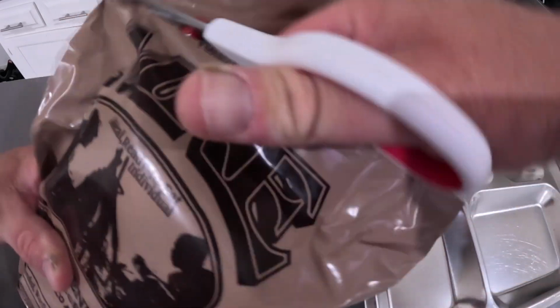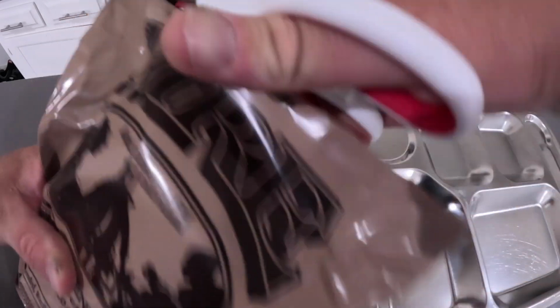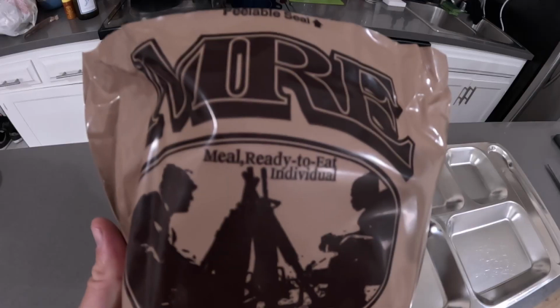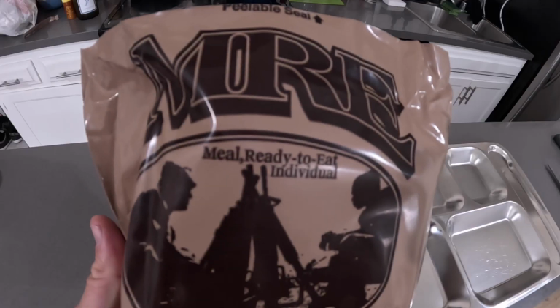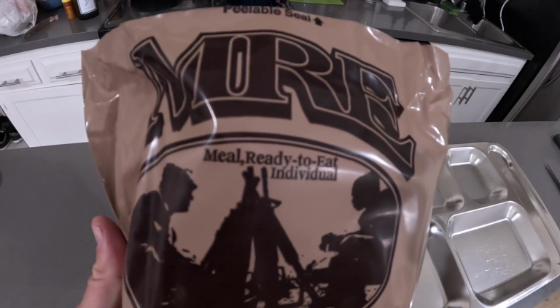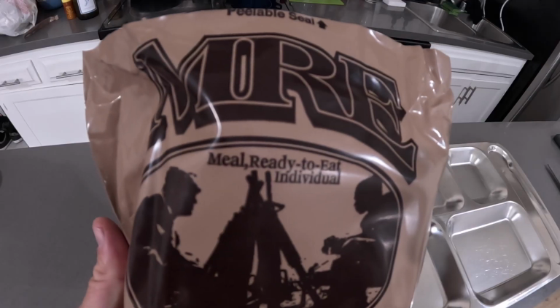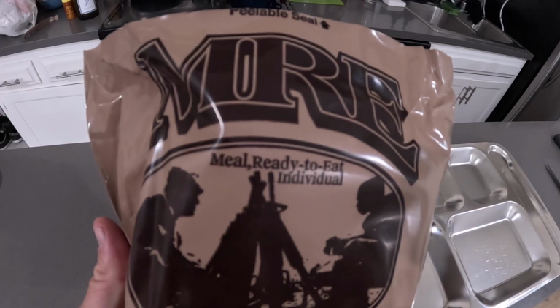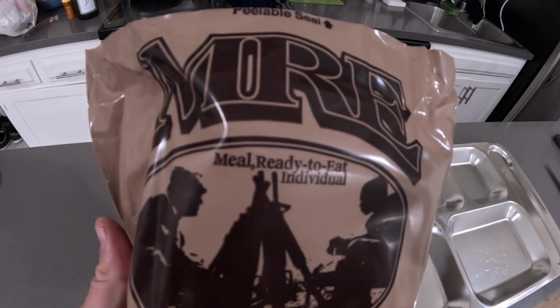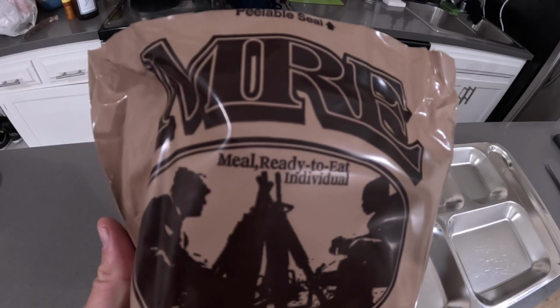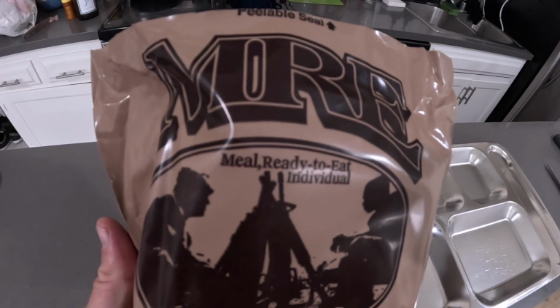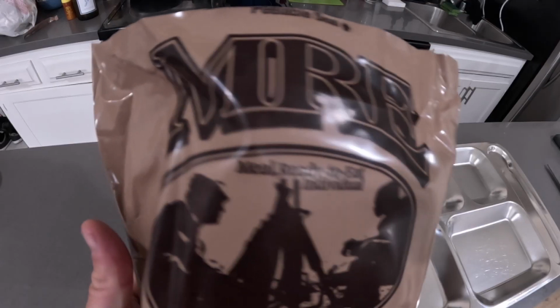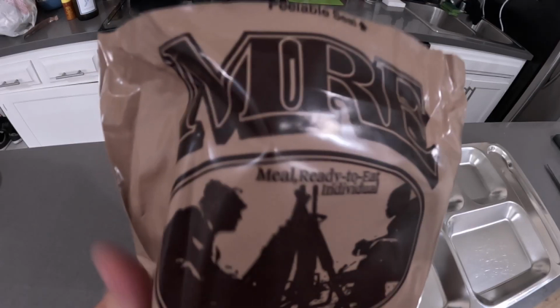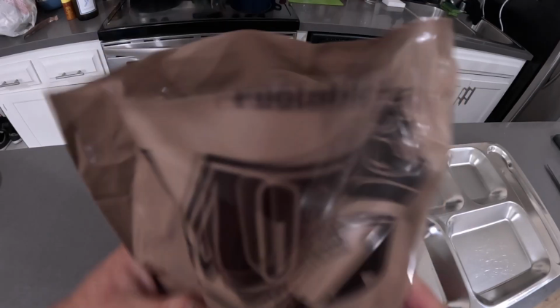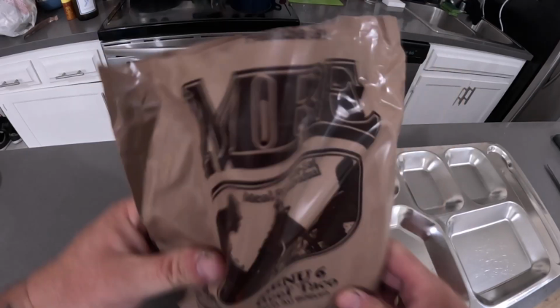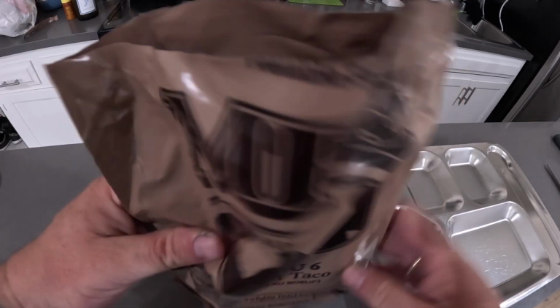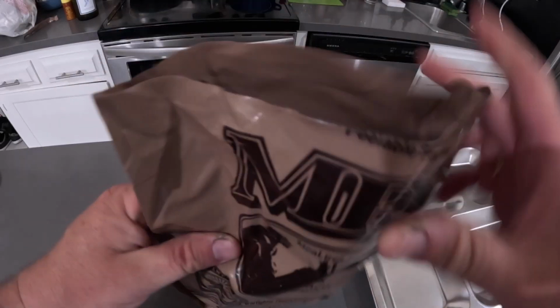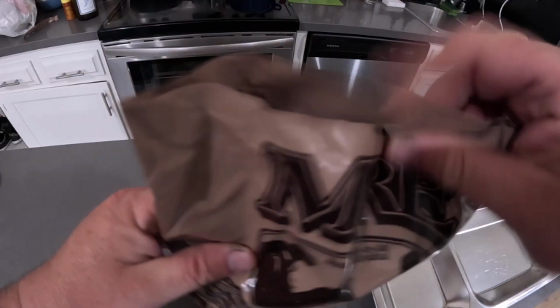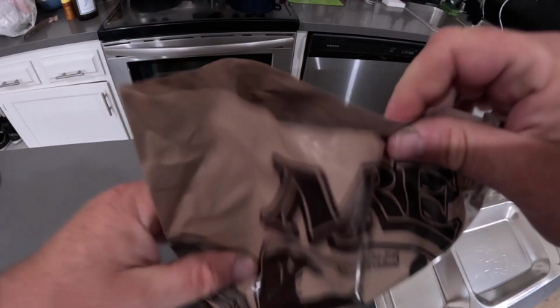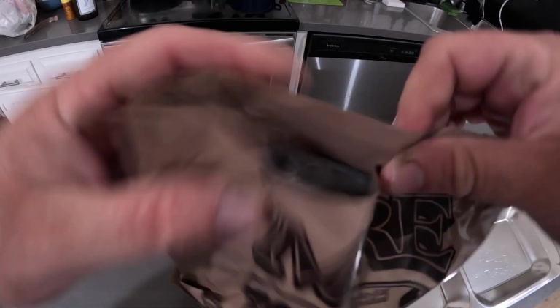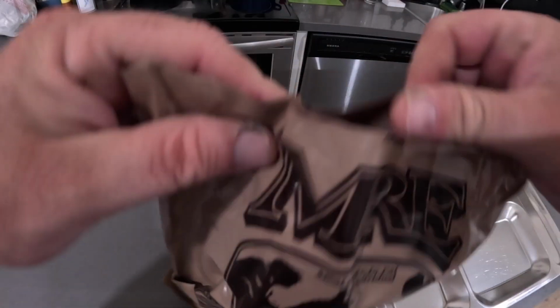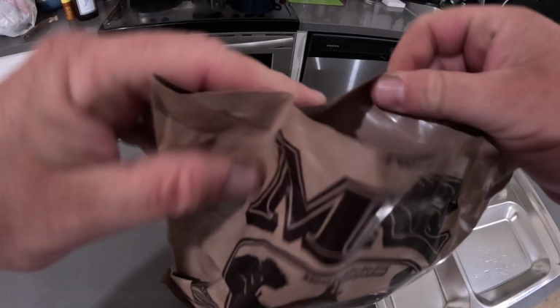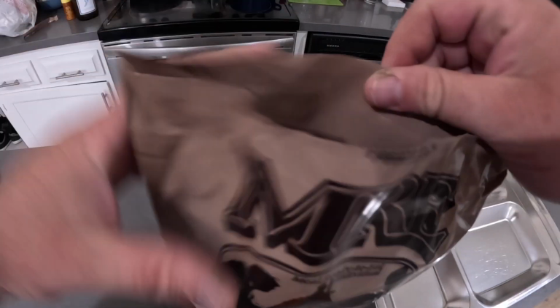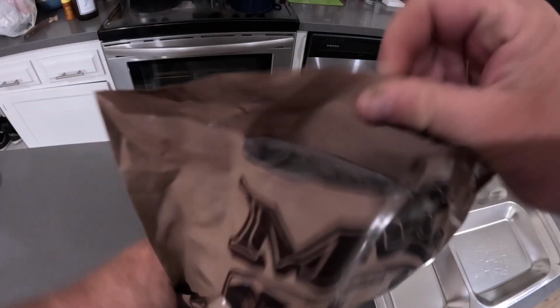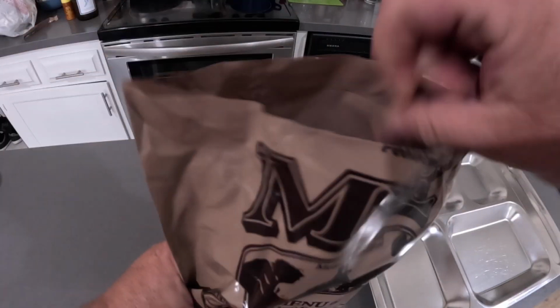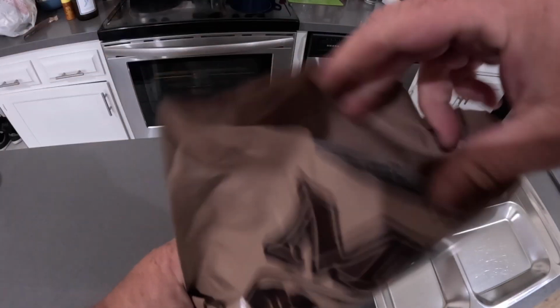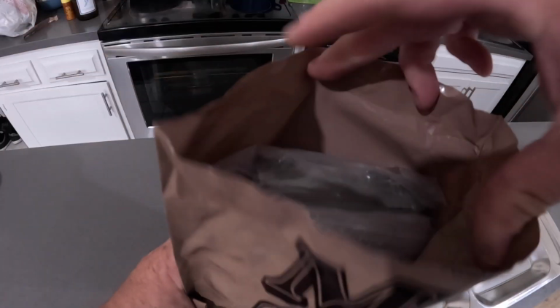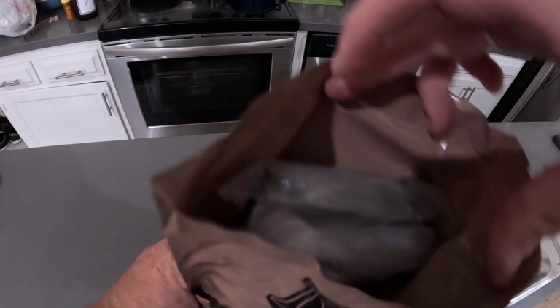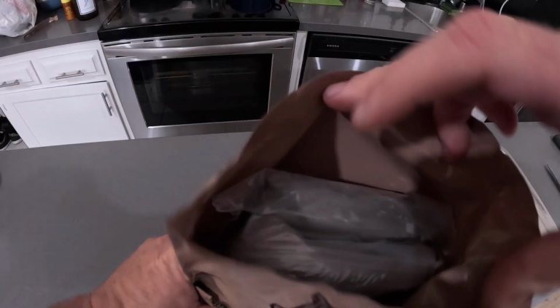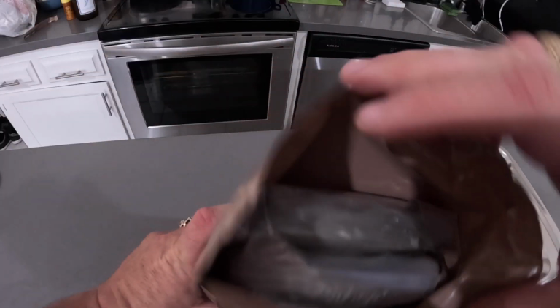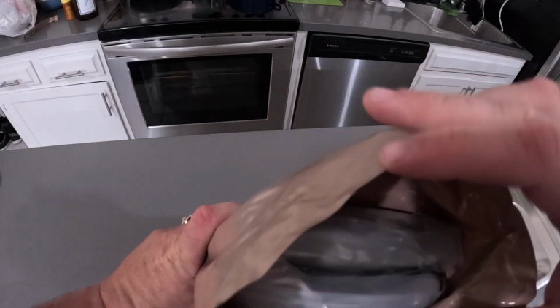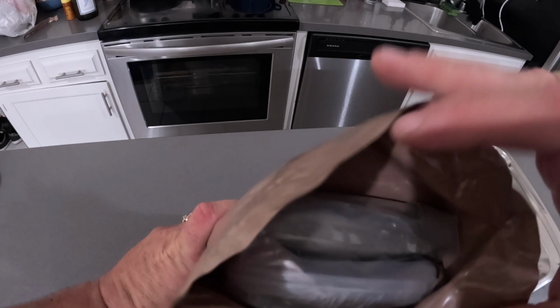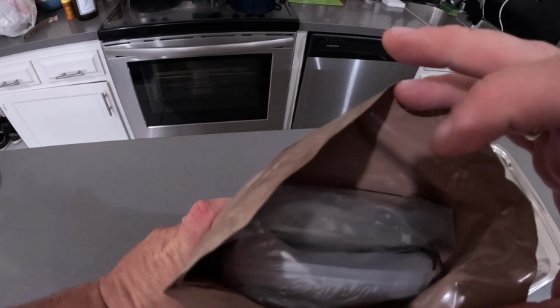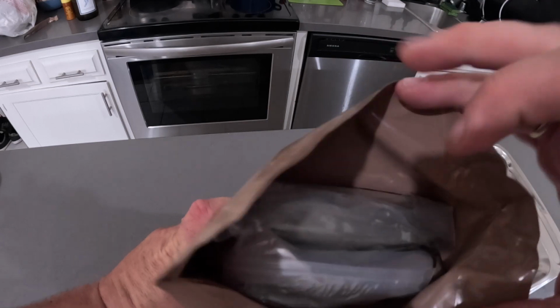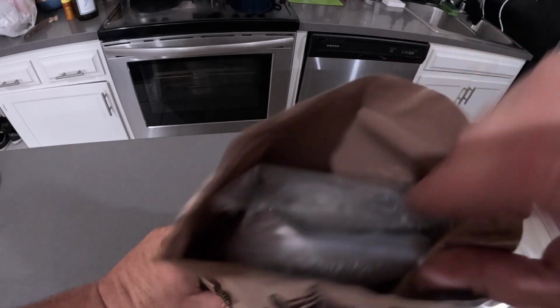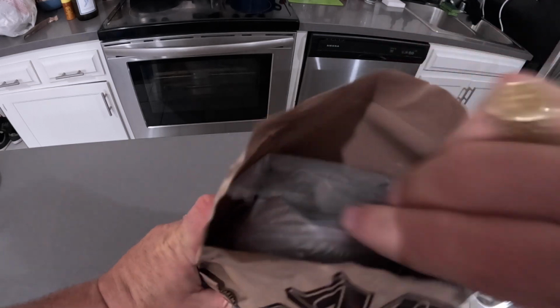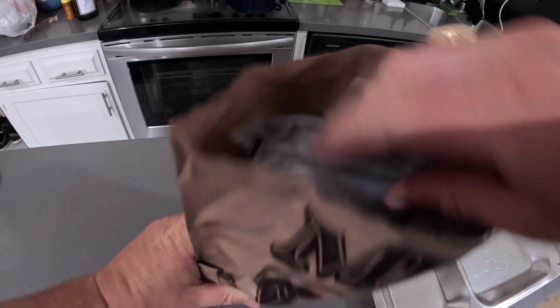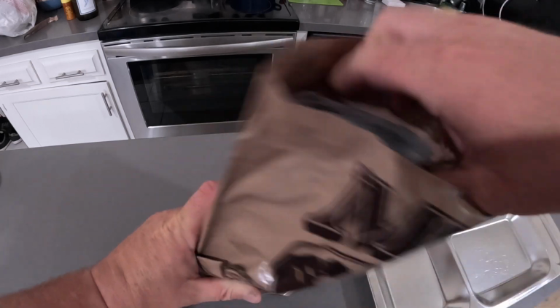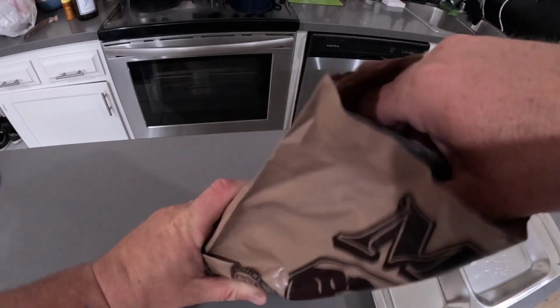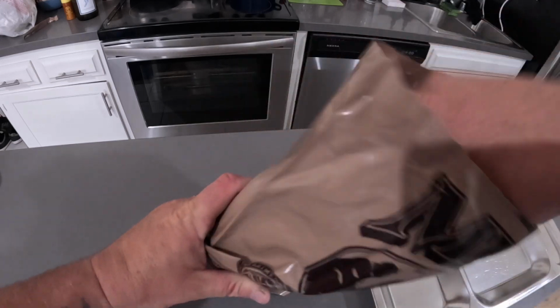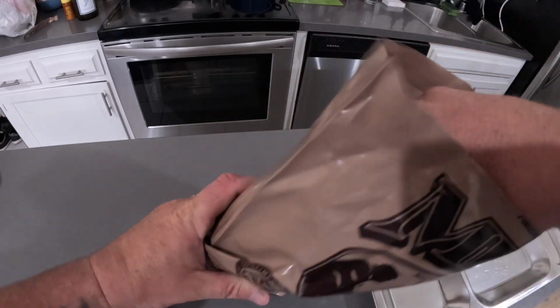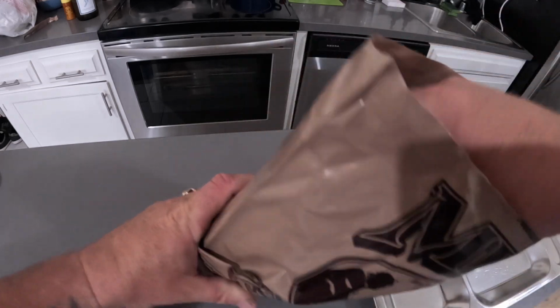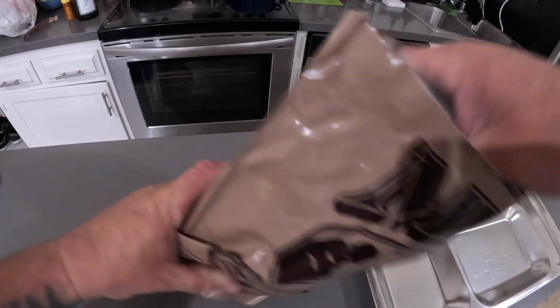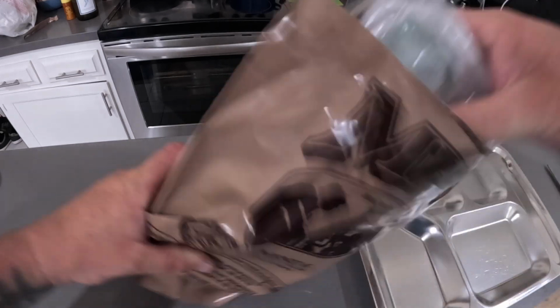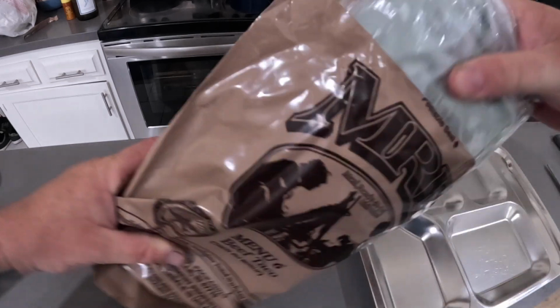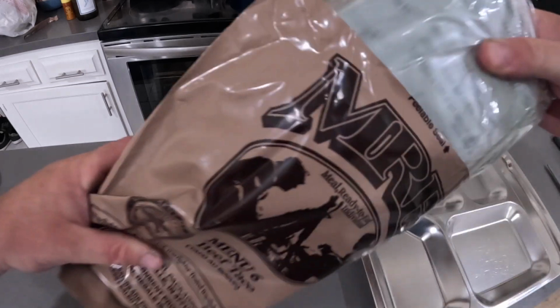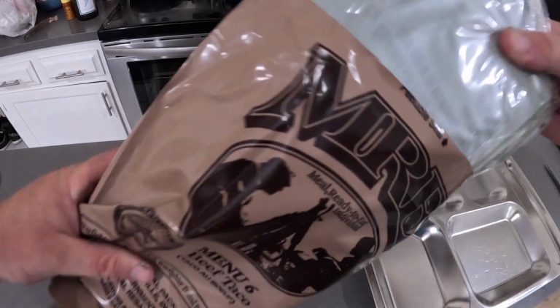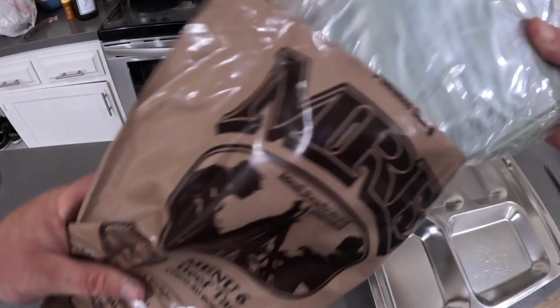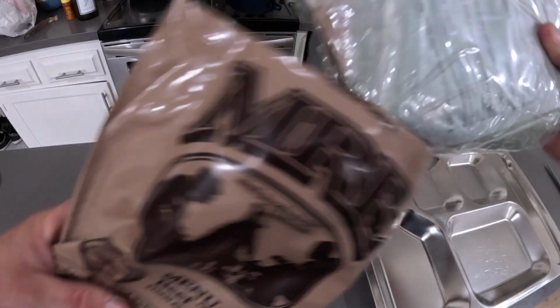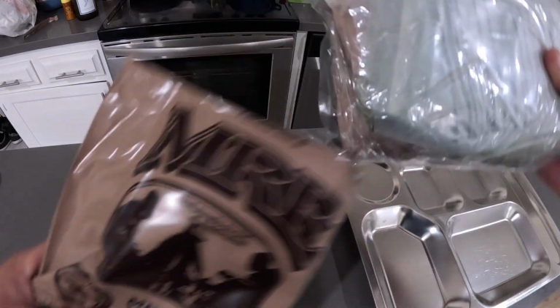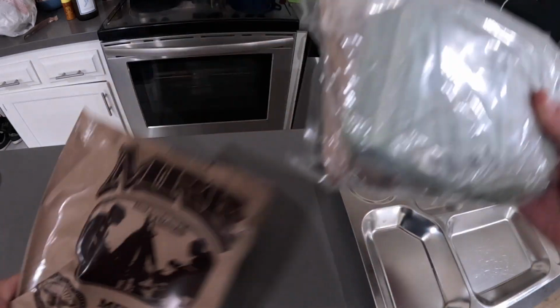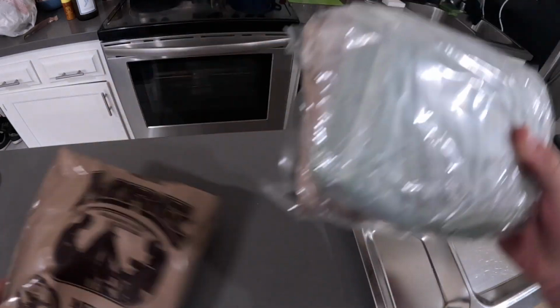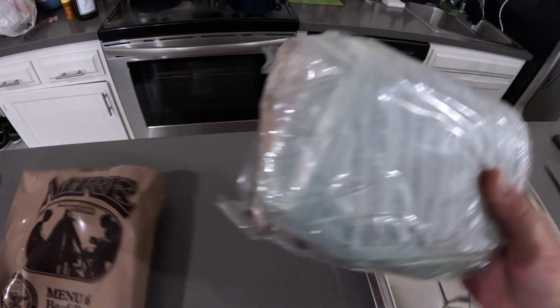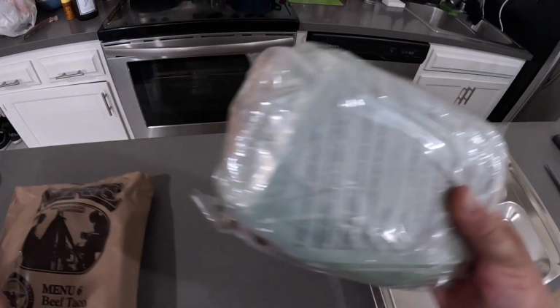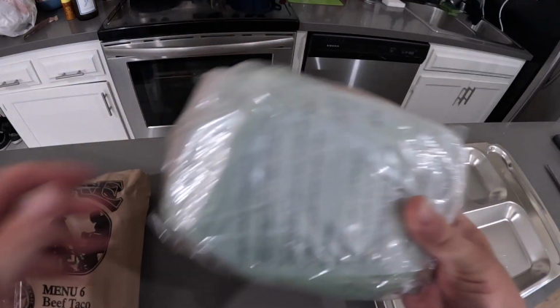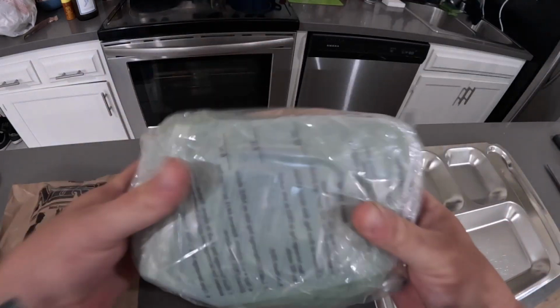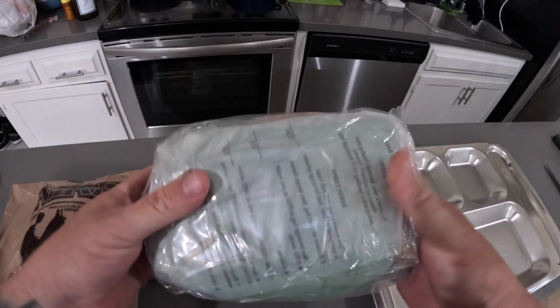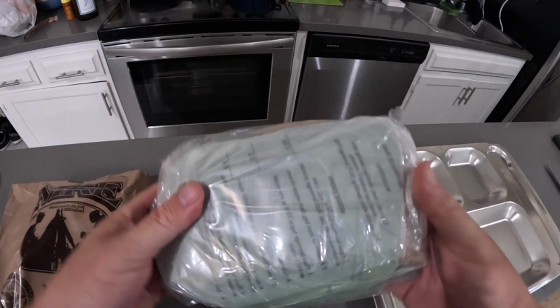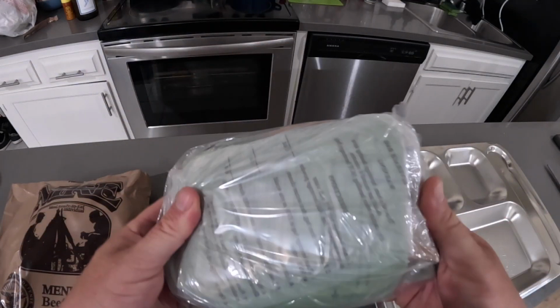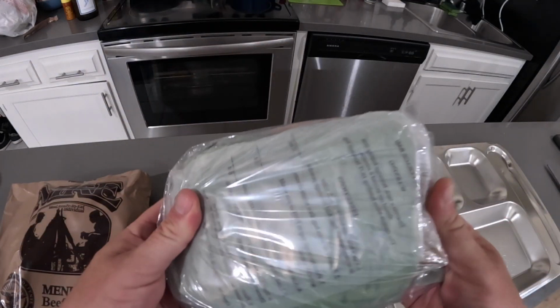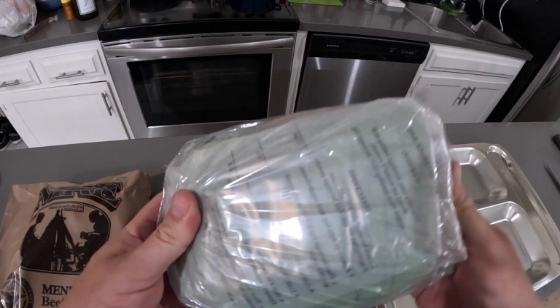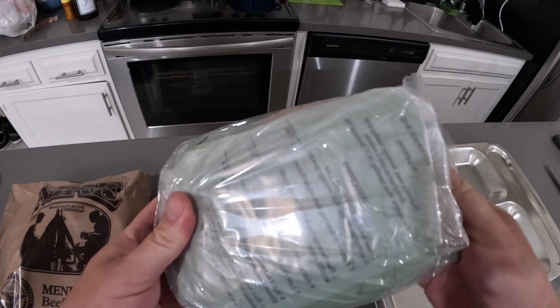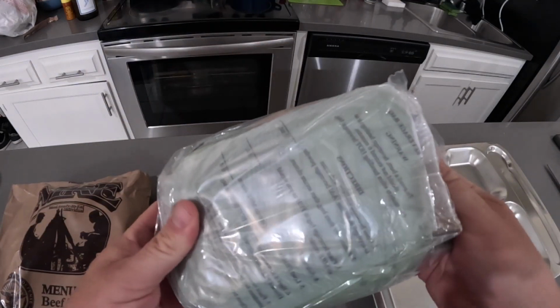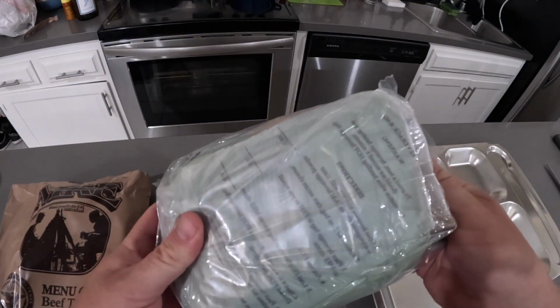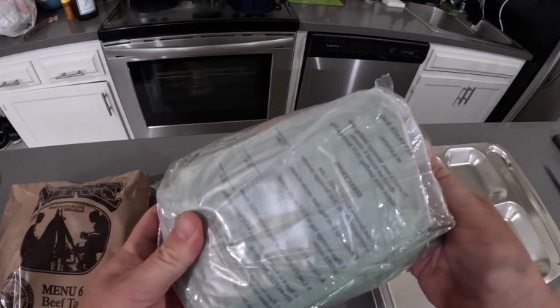What did you get me, Dad? This is great! I've always wanted an MRE!